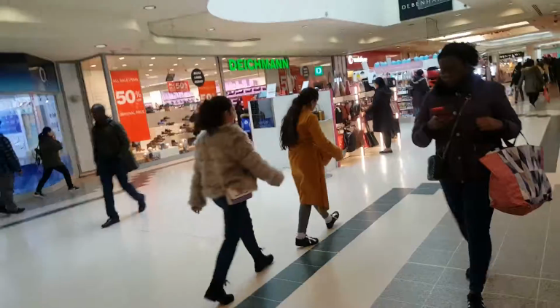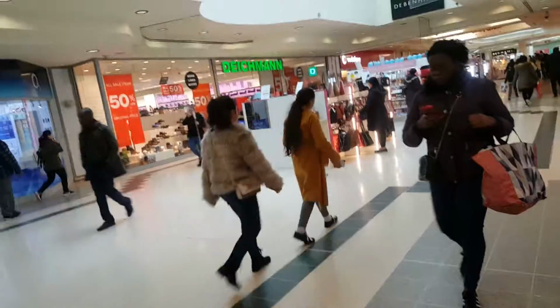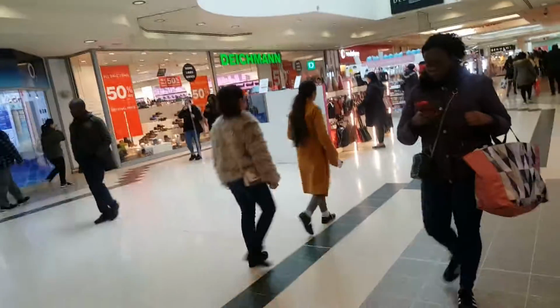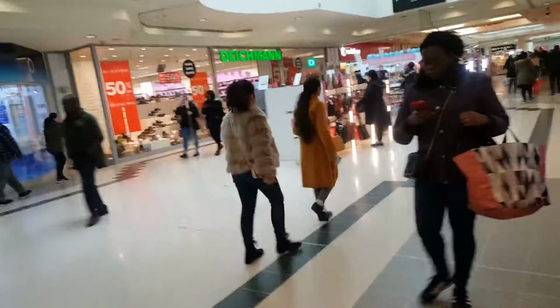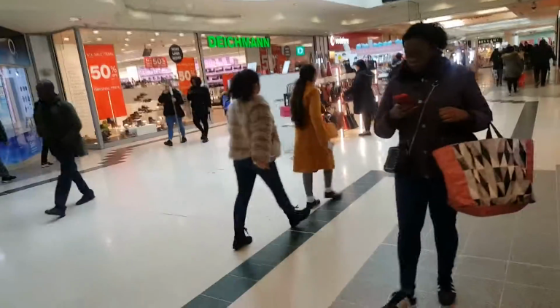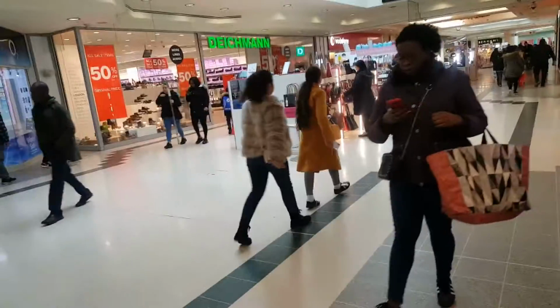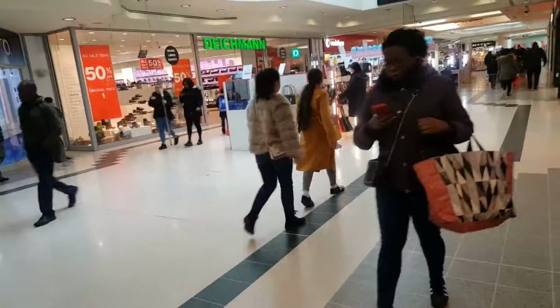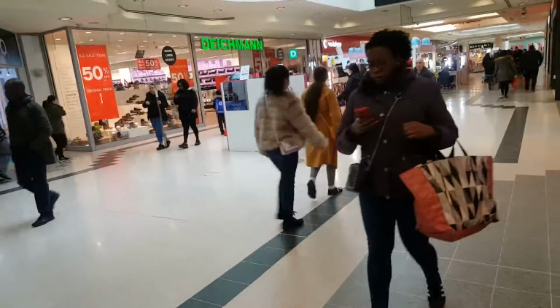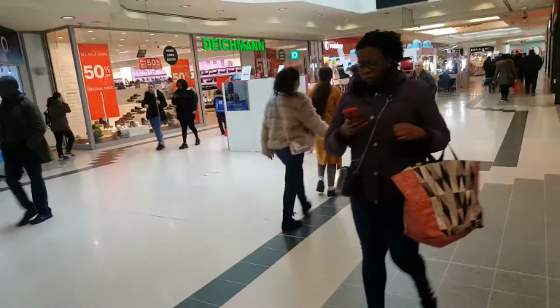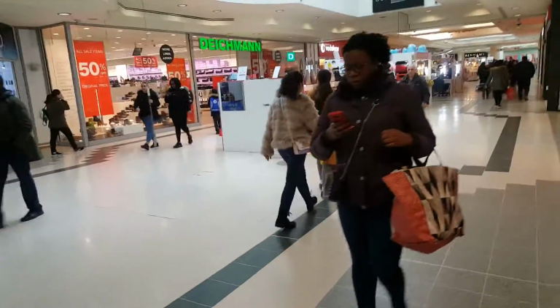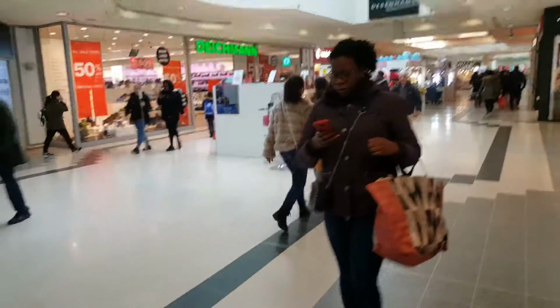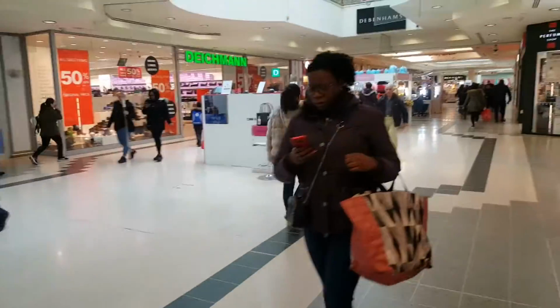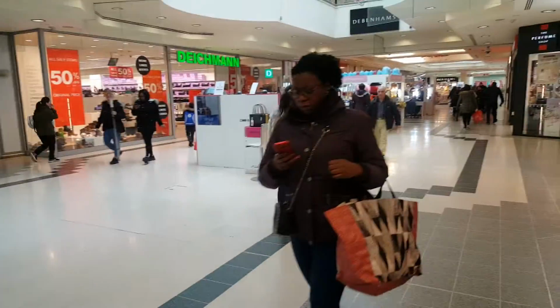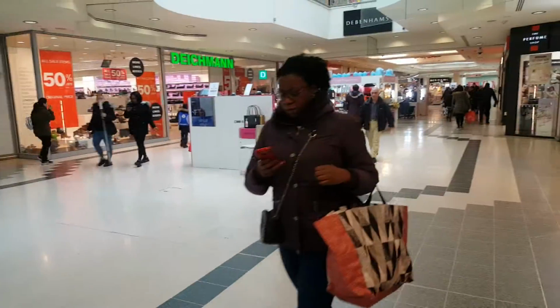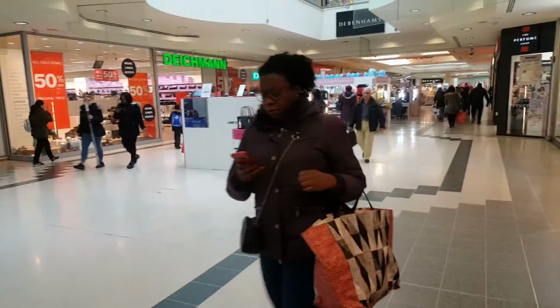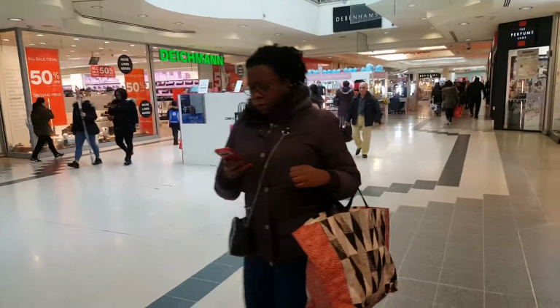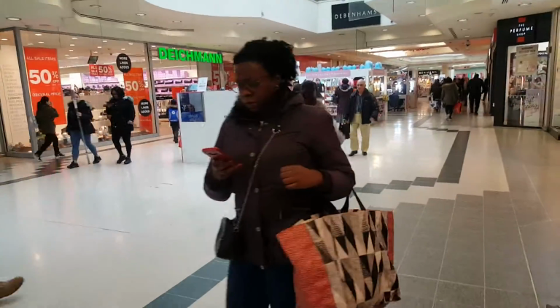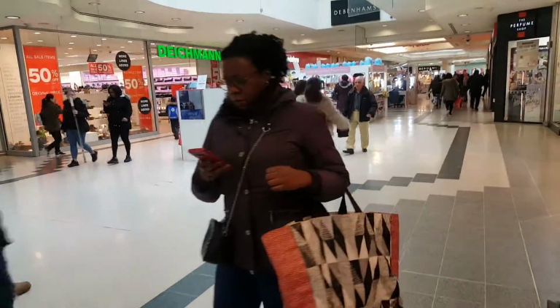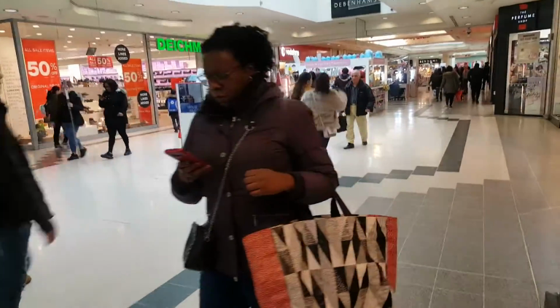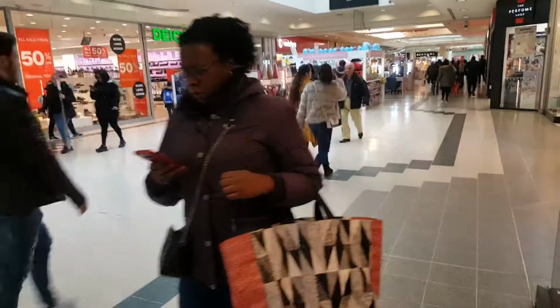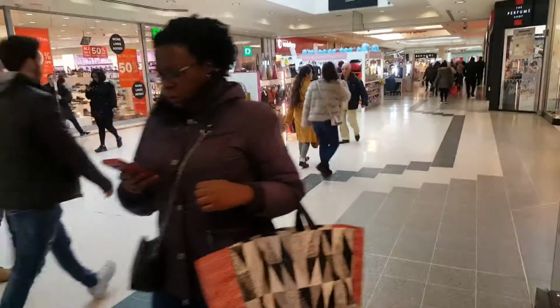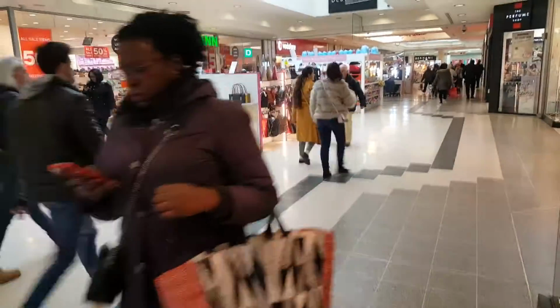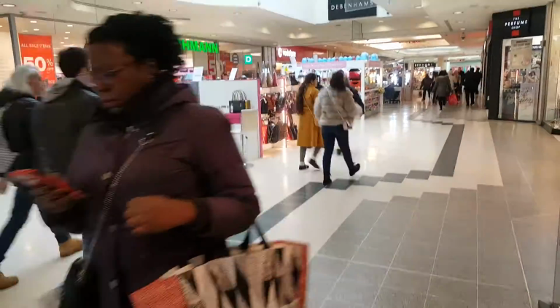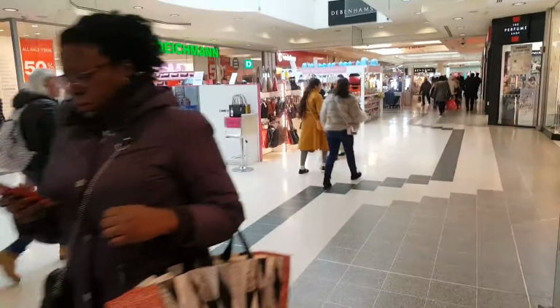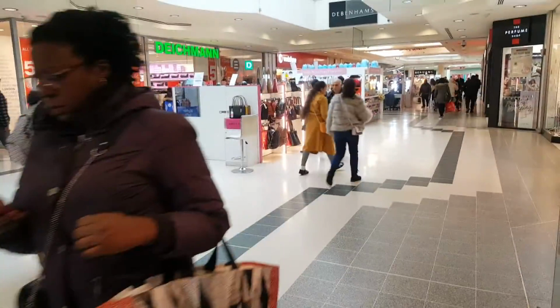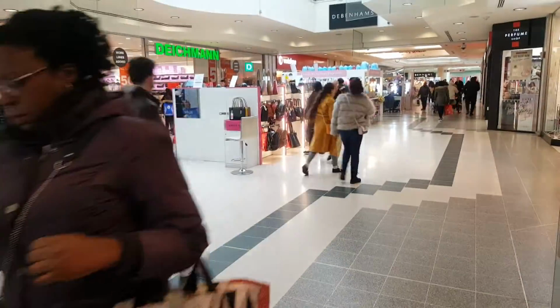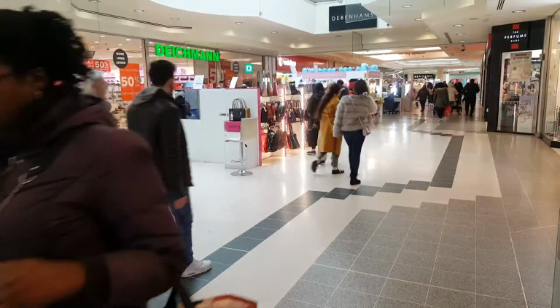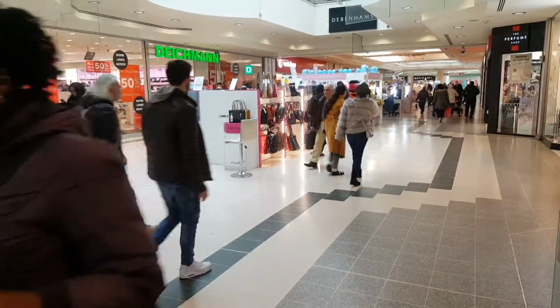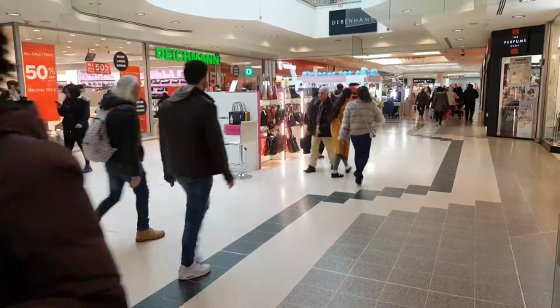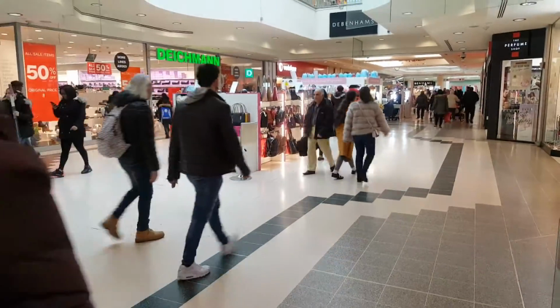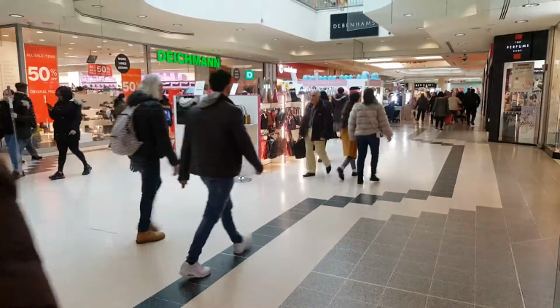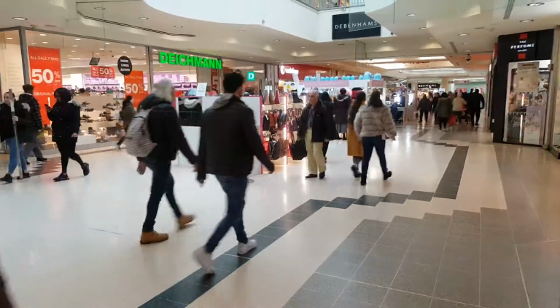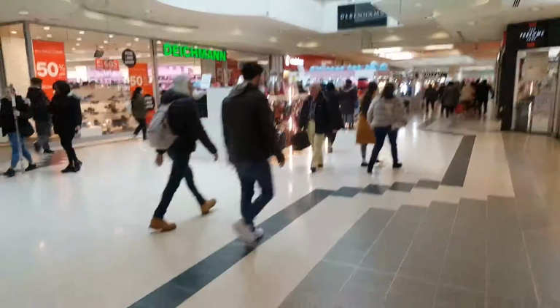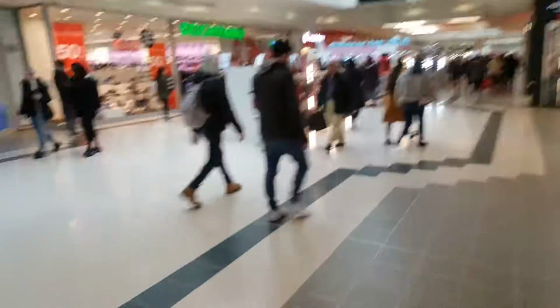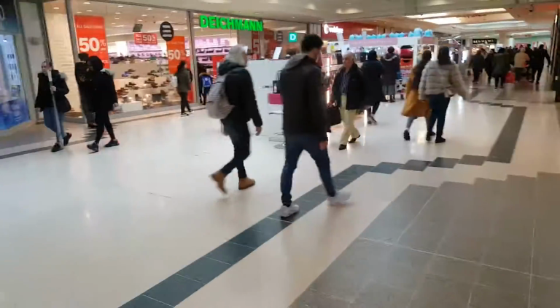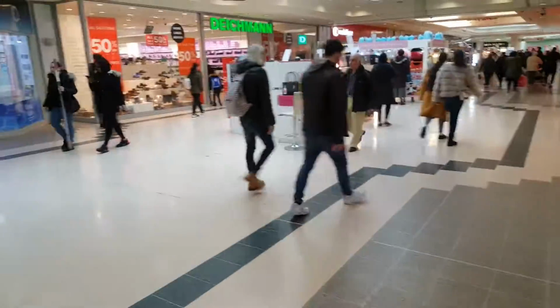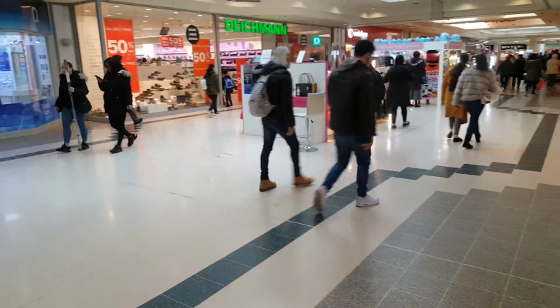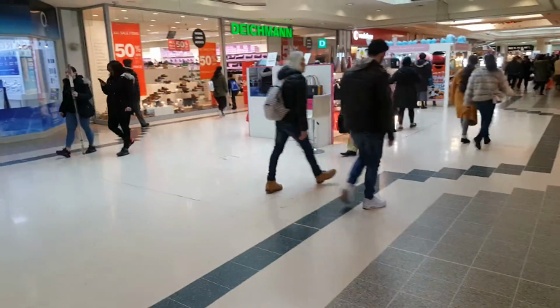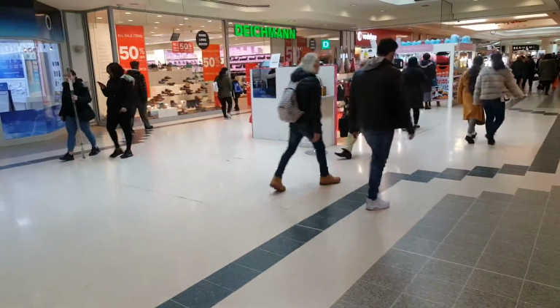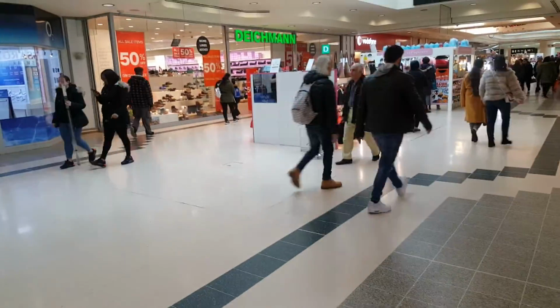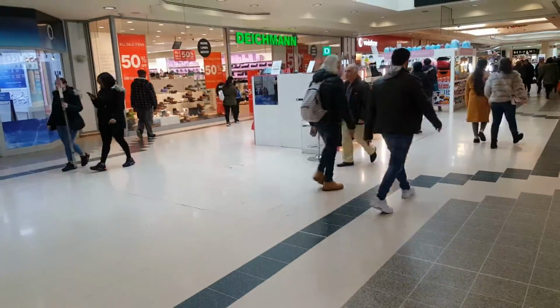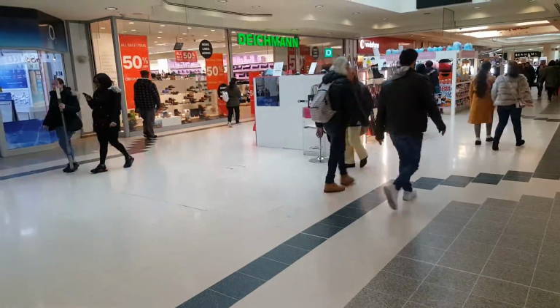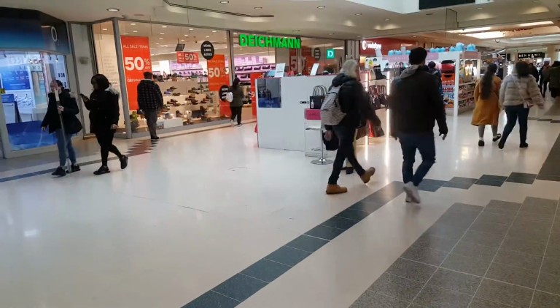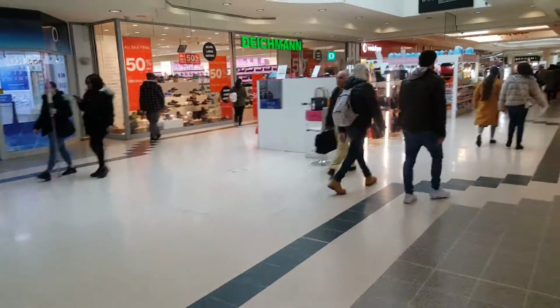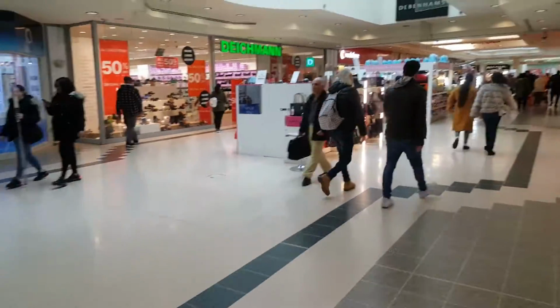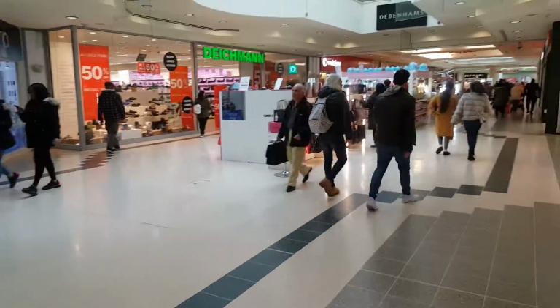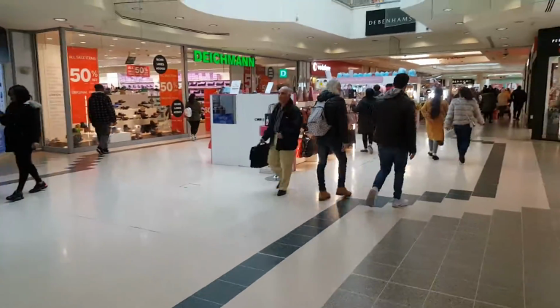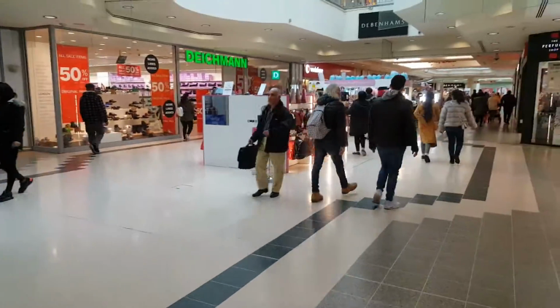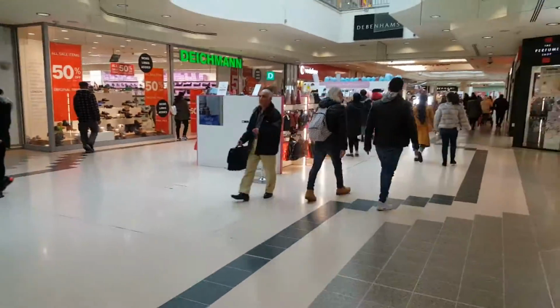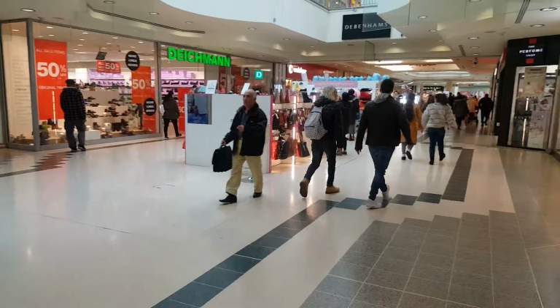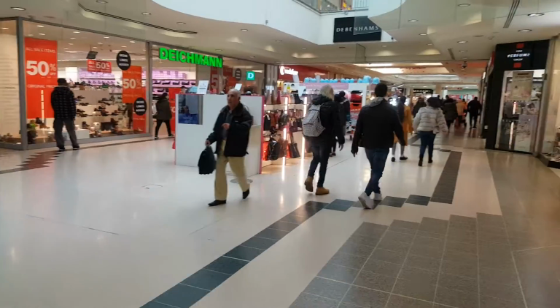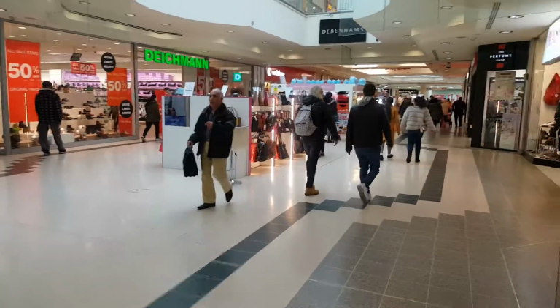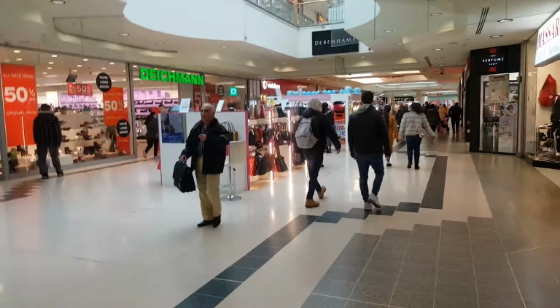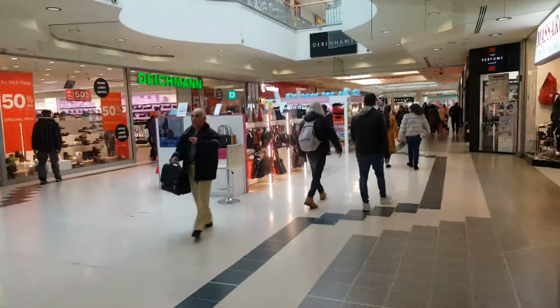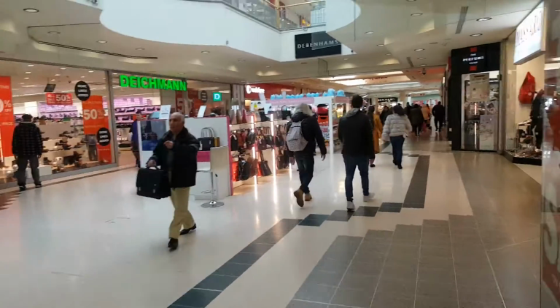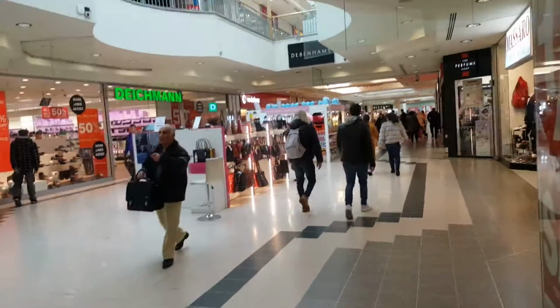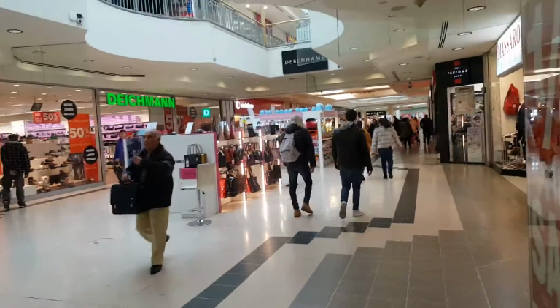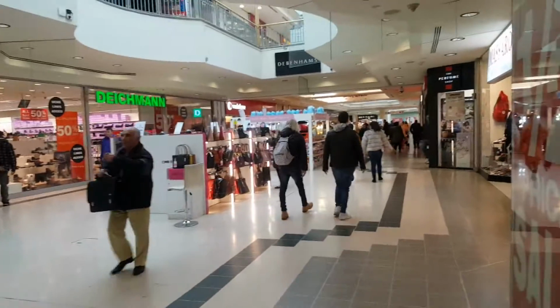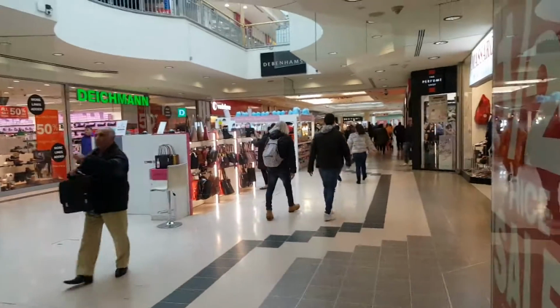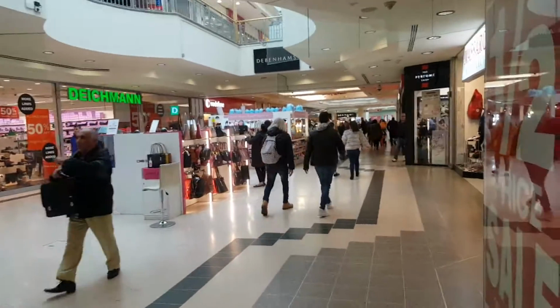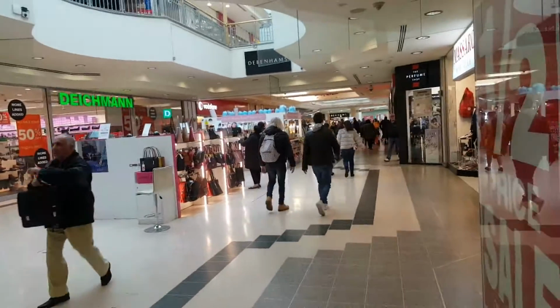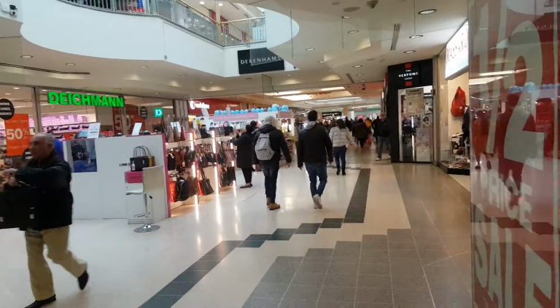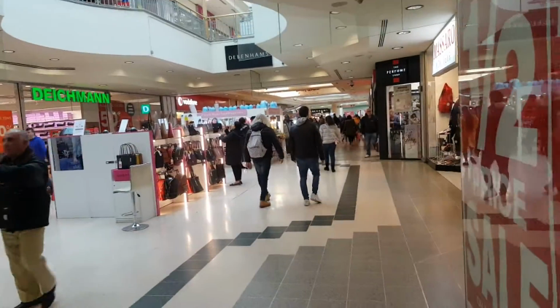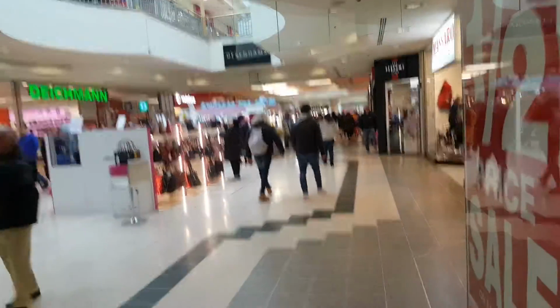Hello viewers. Welcome back again to your fashion channel. Now we are going to the Exchange Mall.